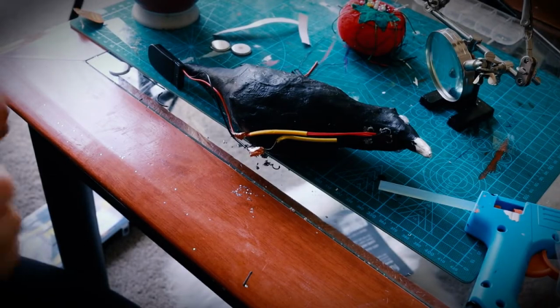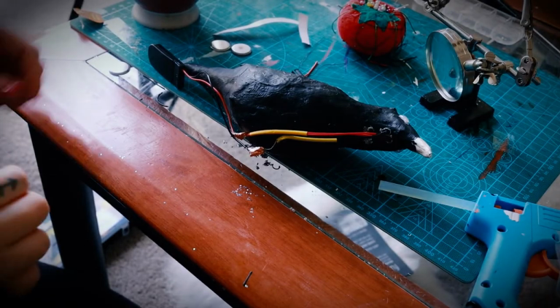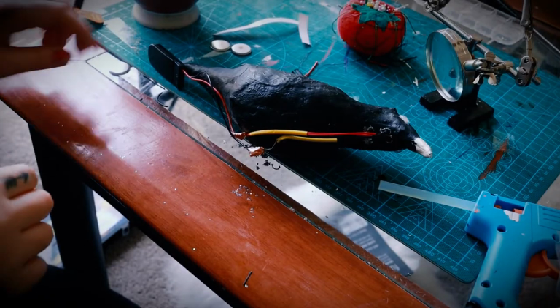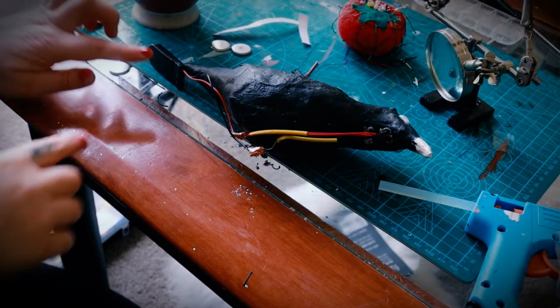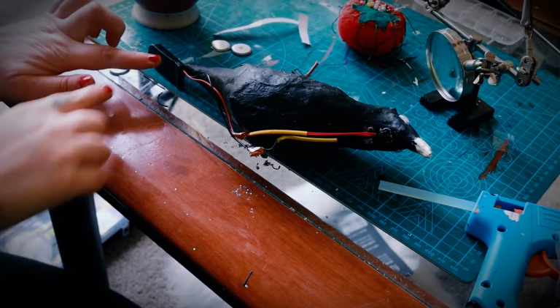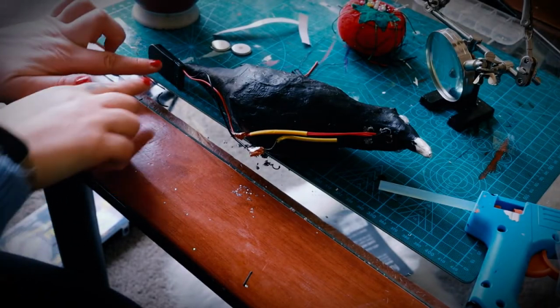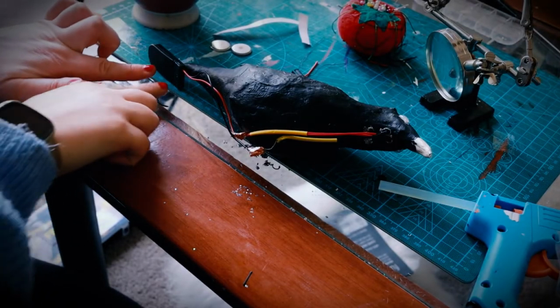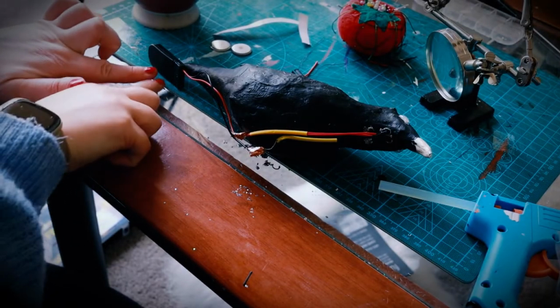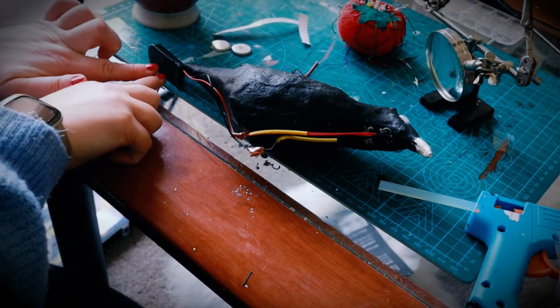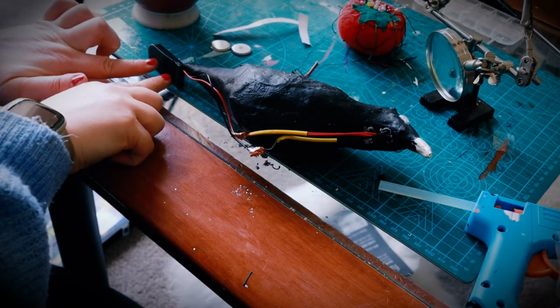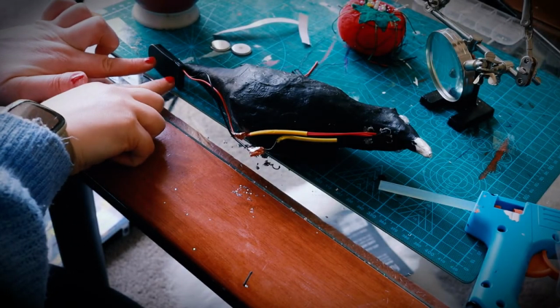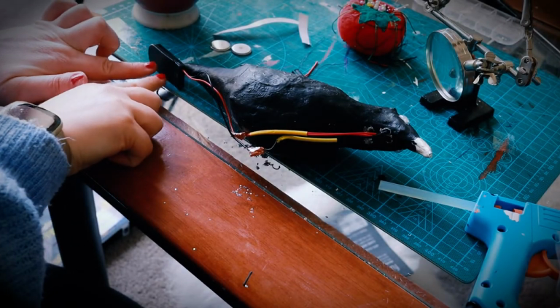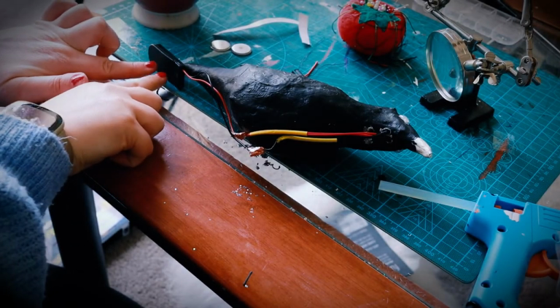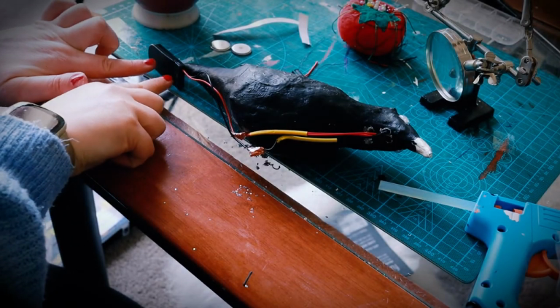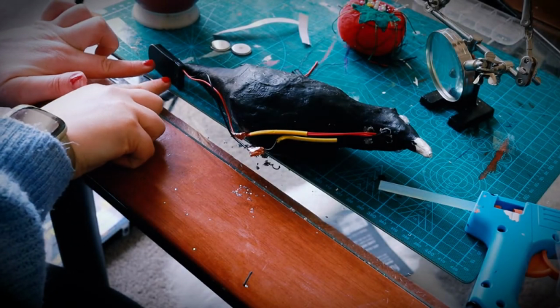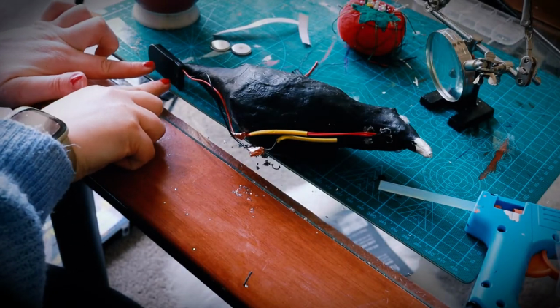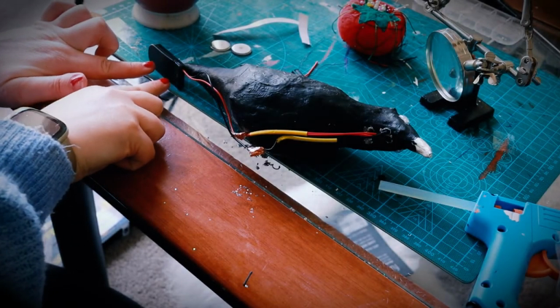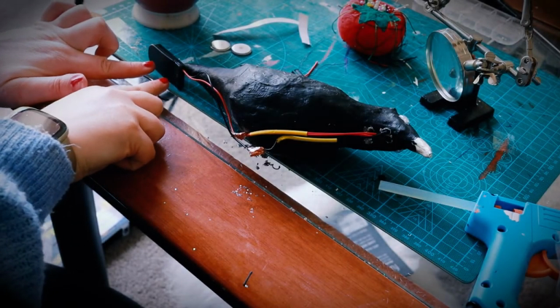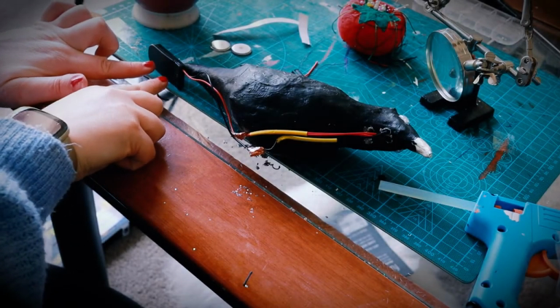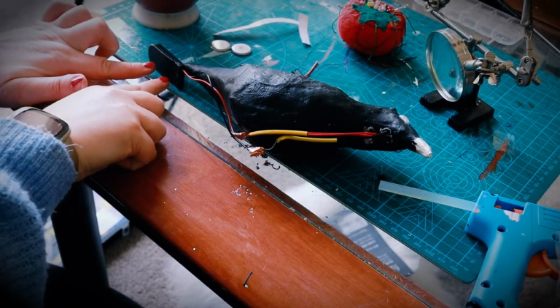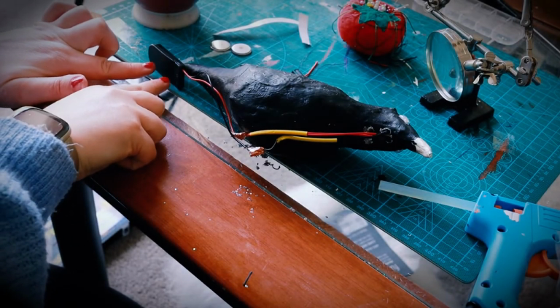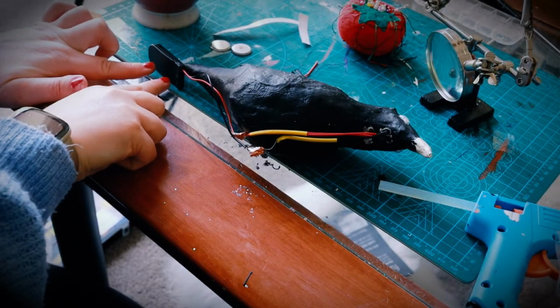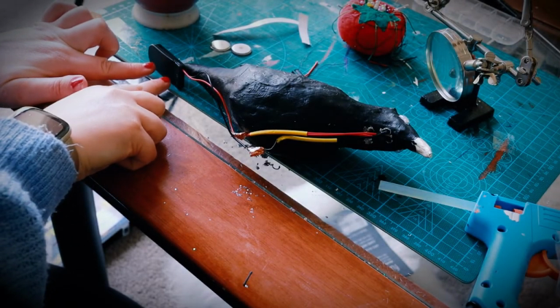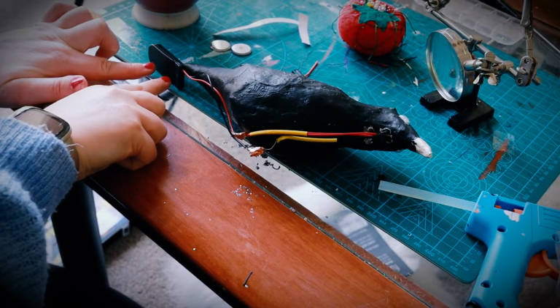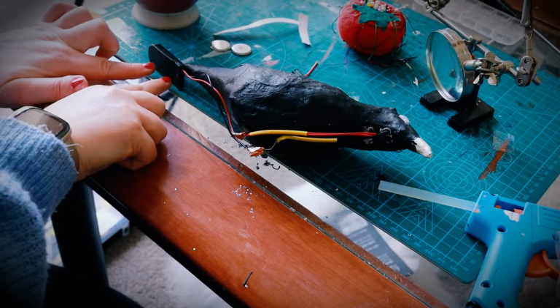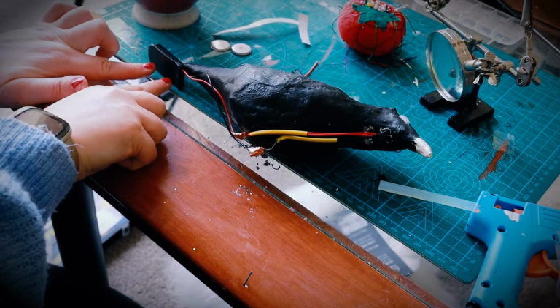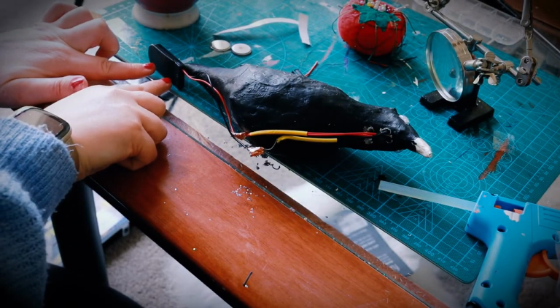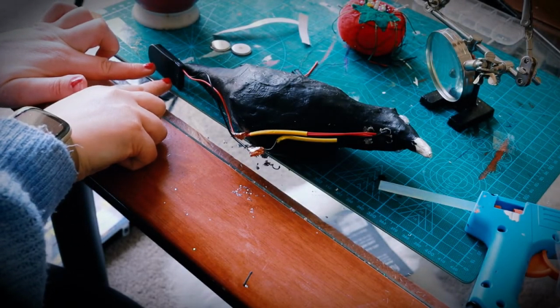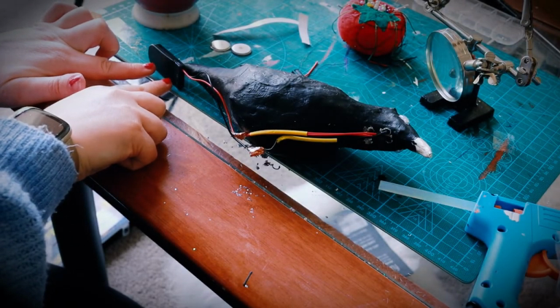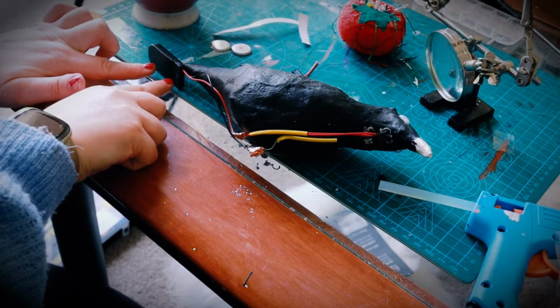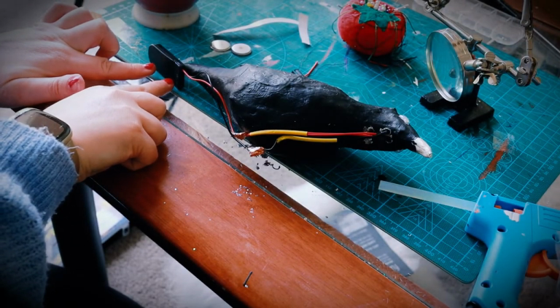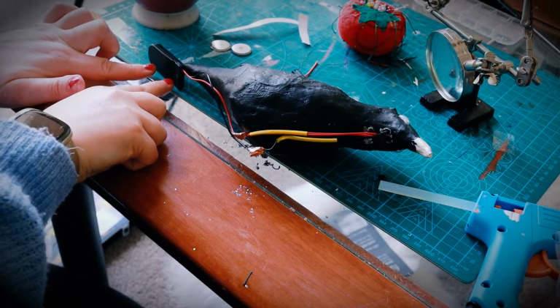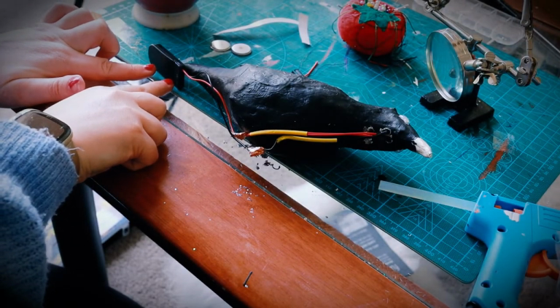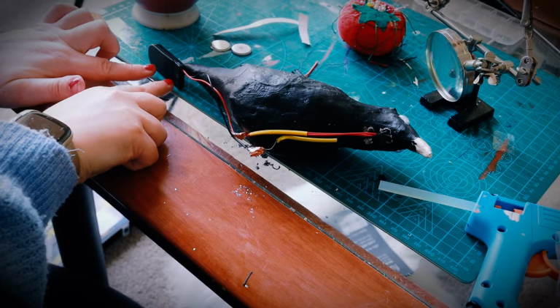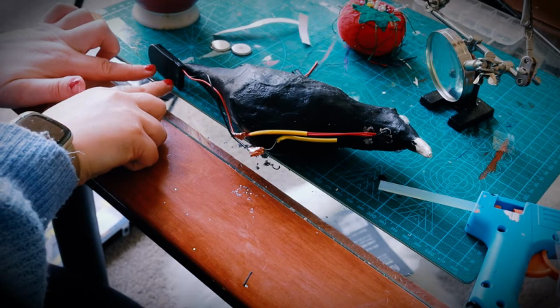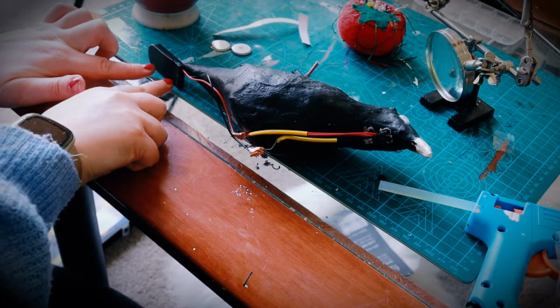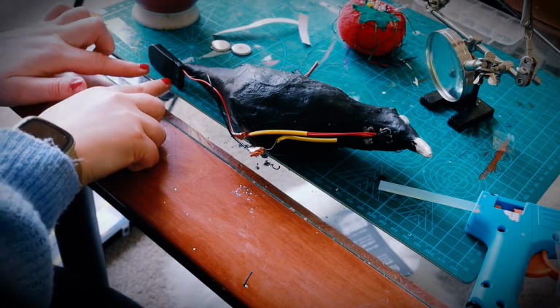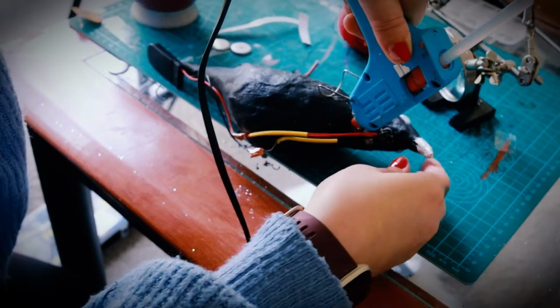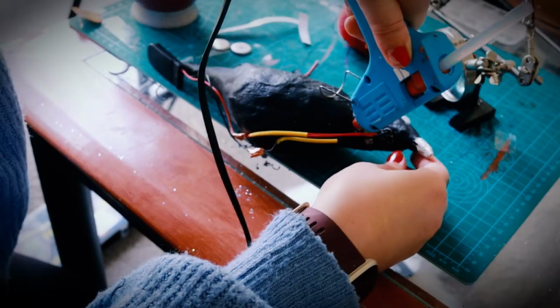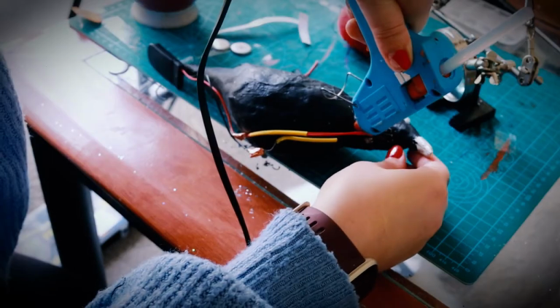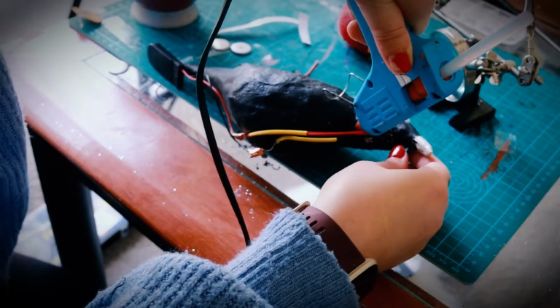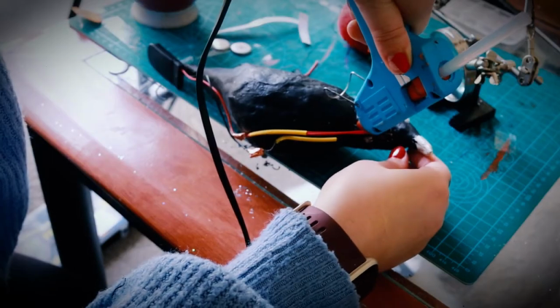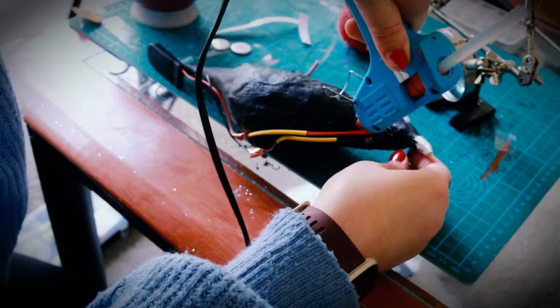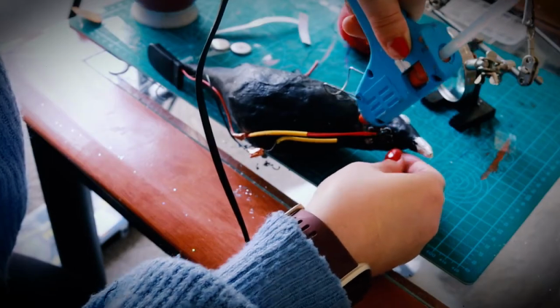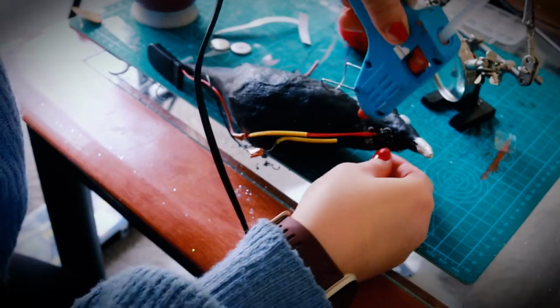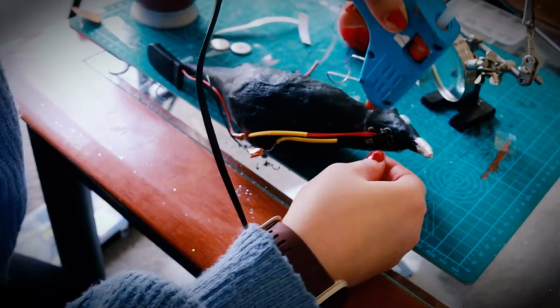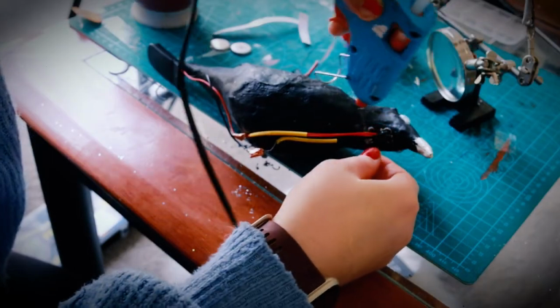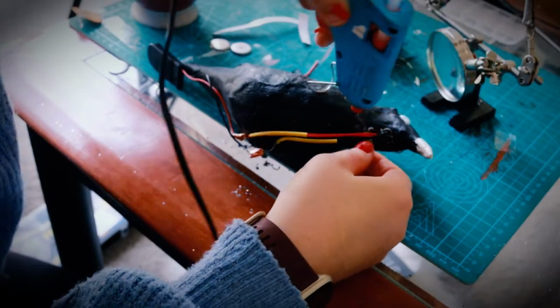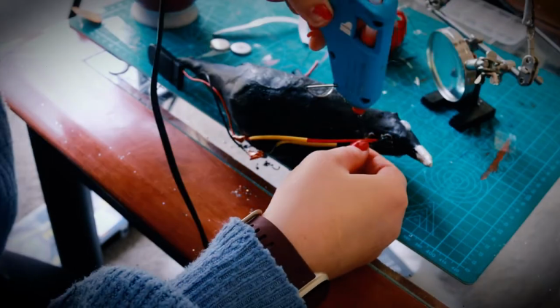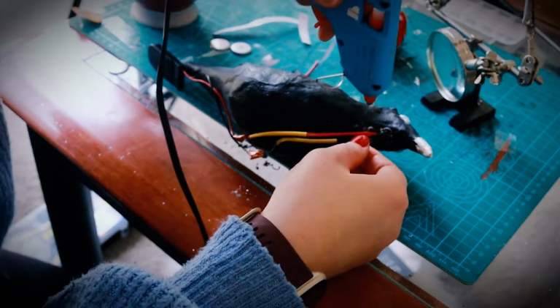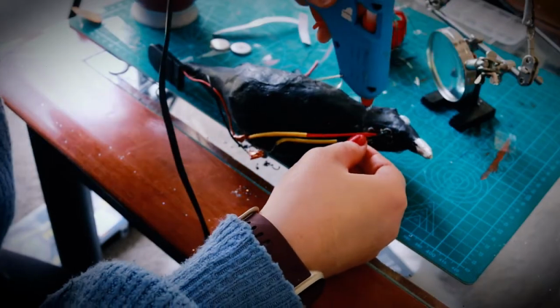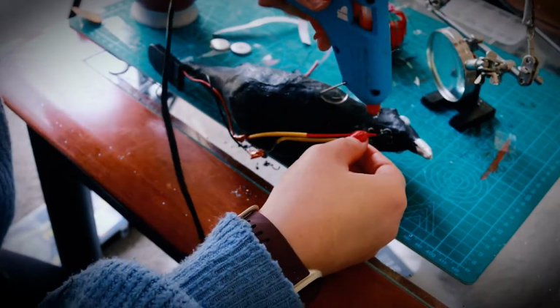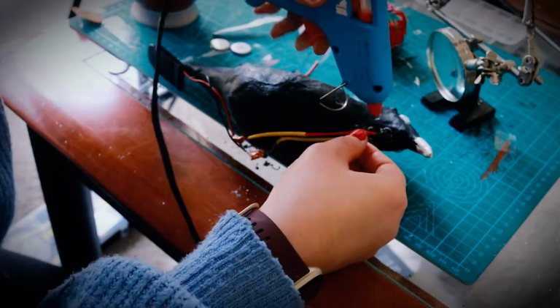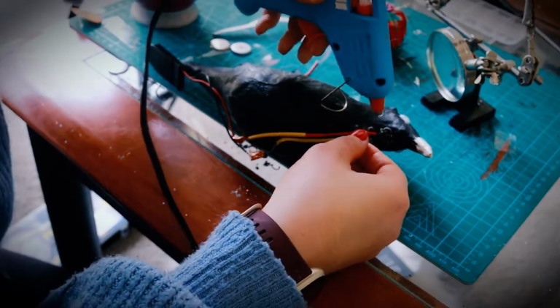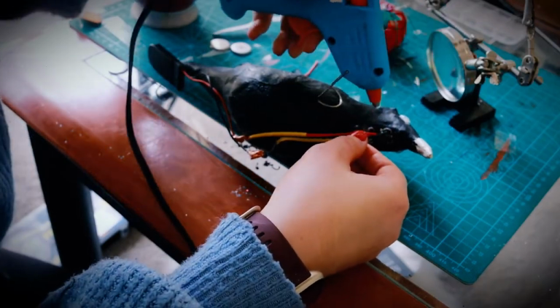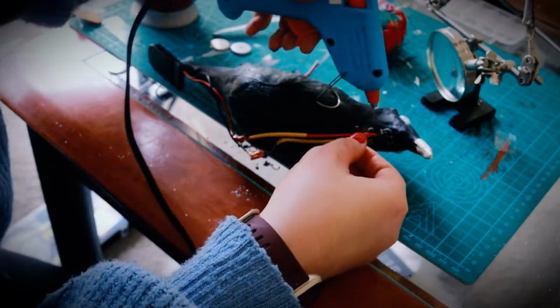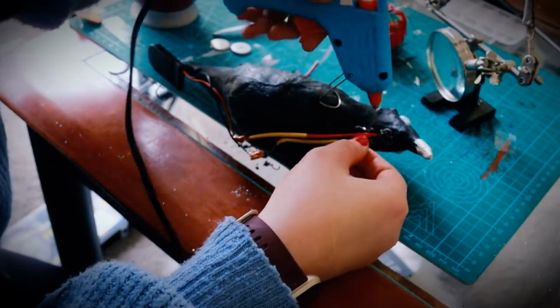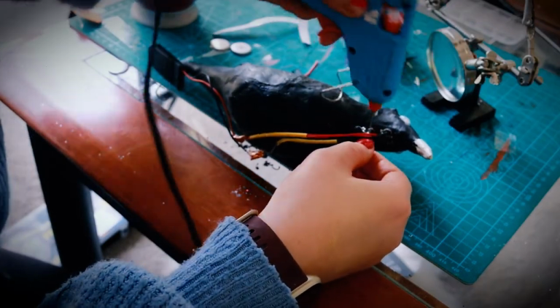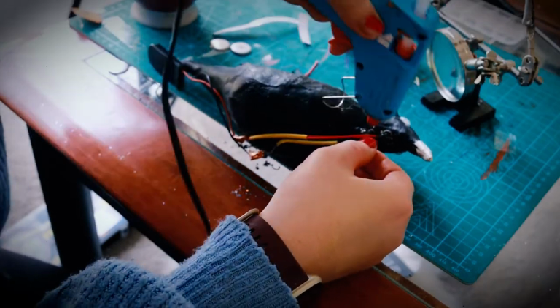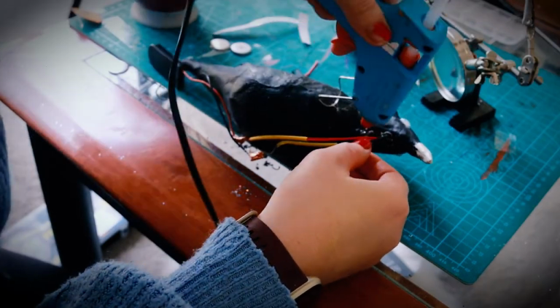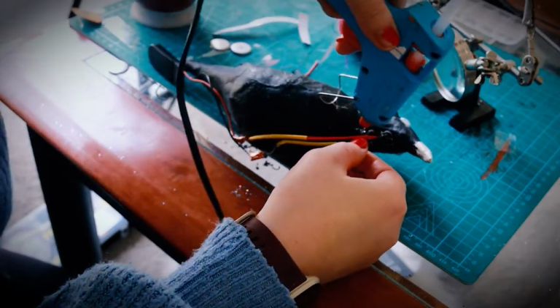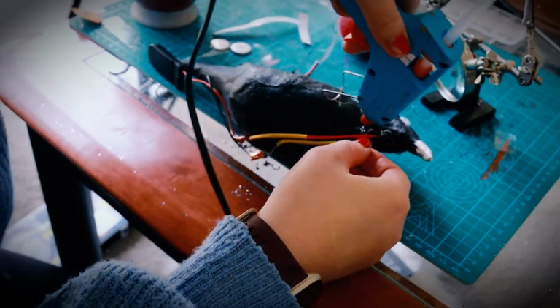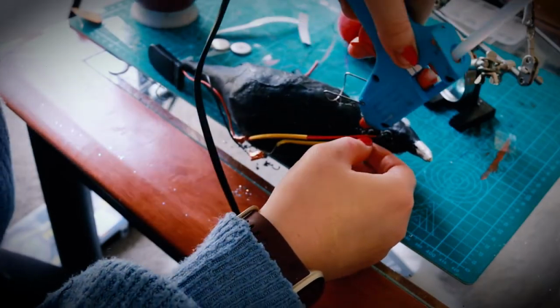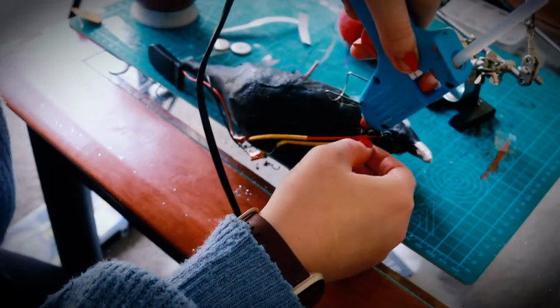It's really important with this that you get a flat coin battery pack because, even though they run out quite quickly, it is the easiest to hide.